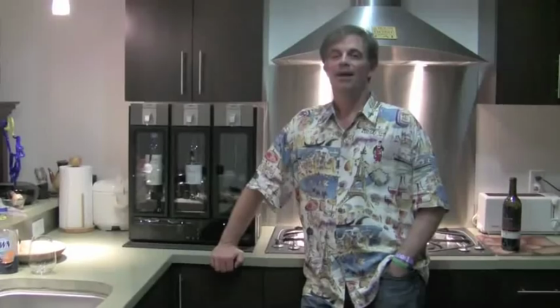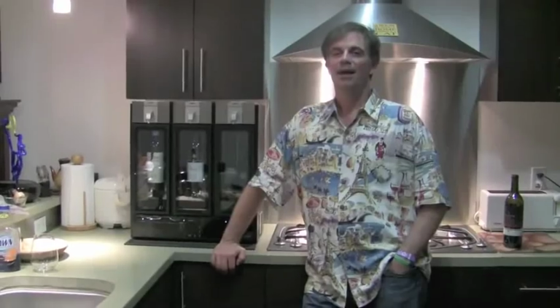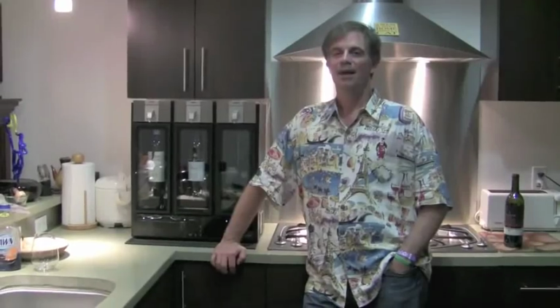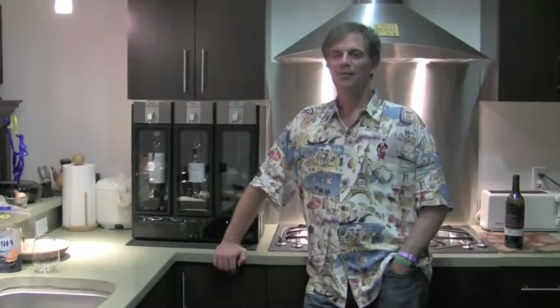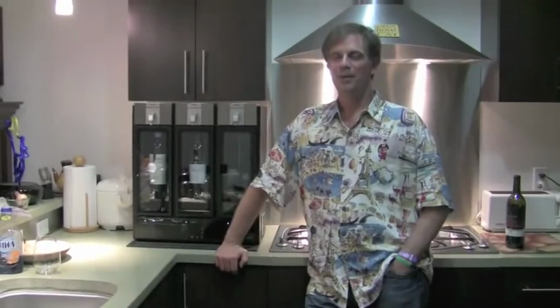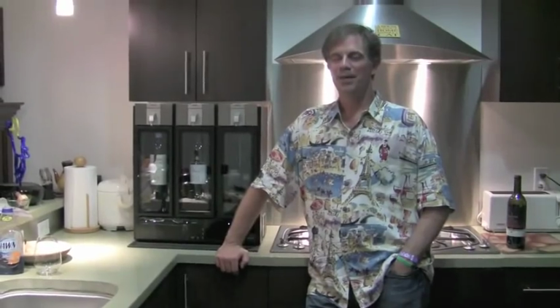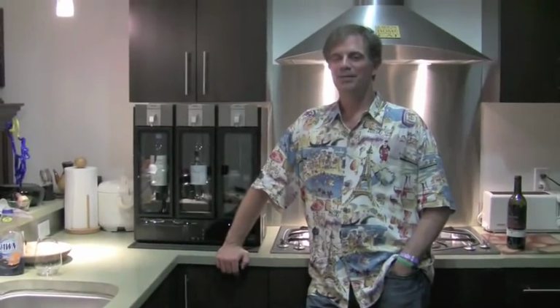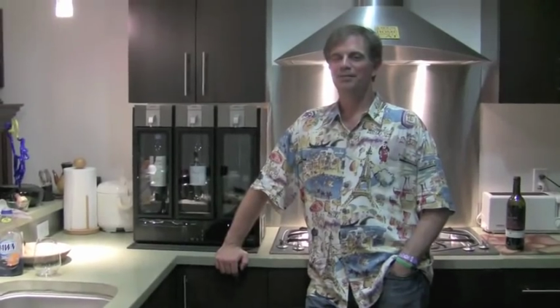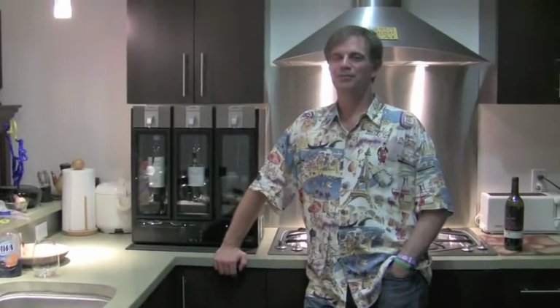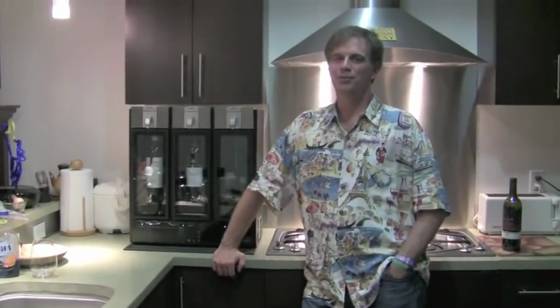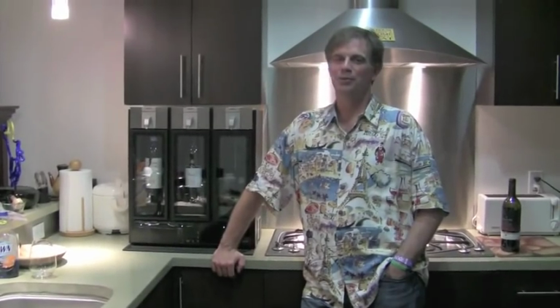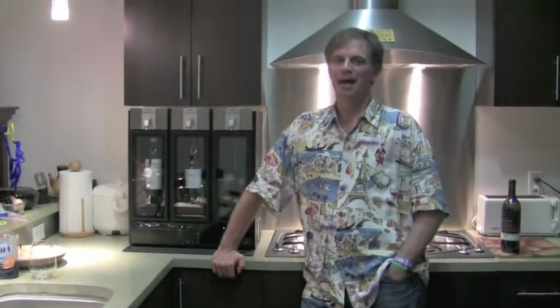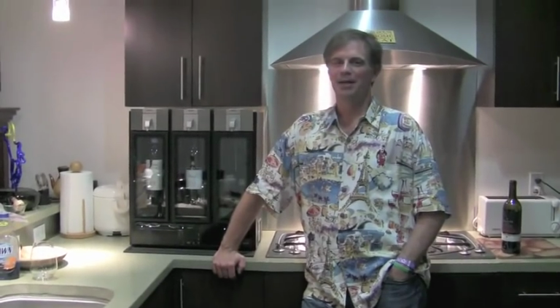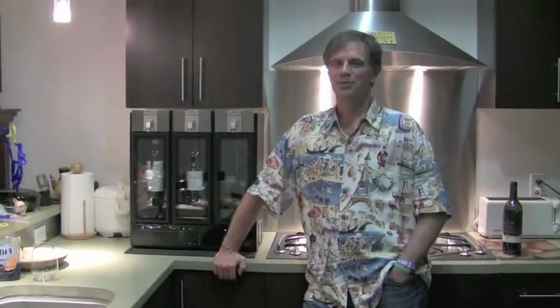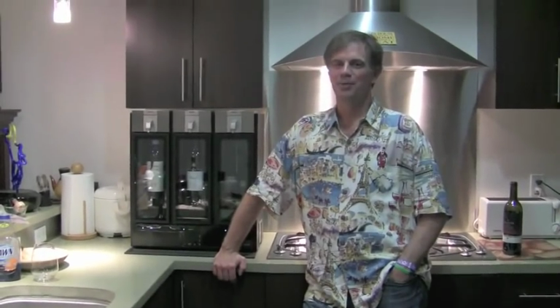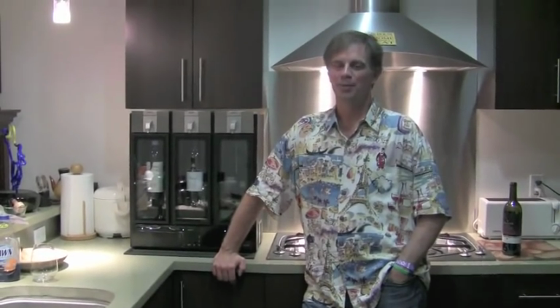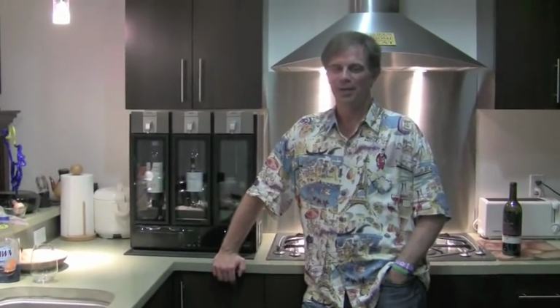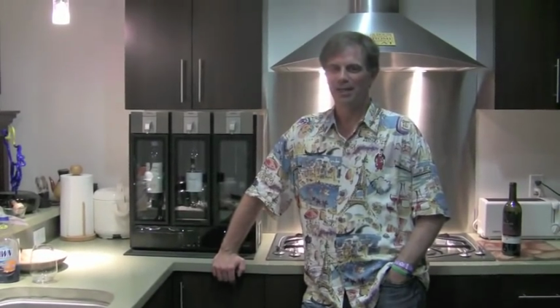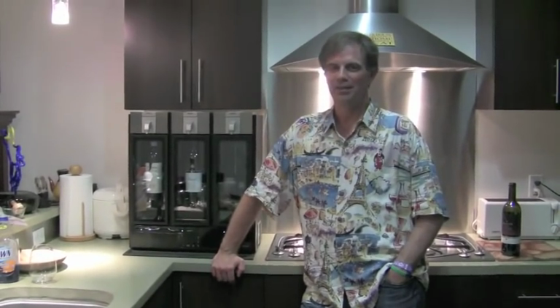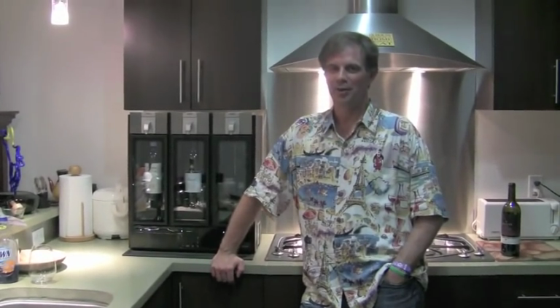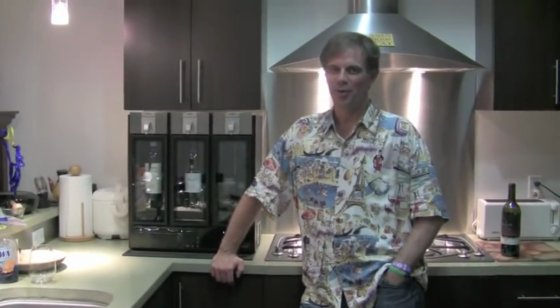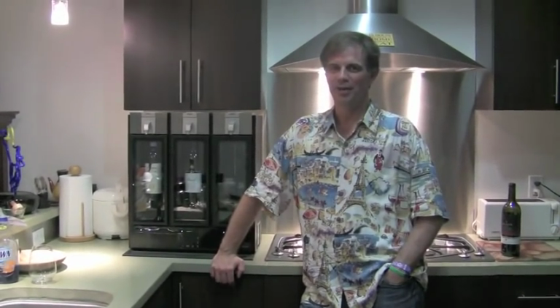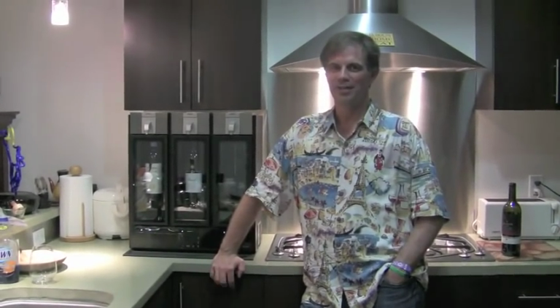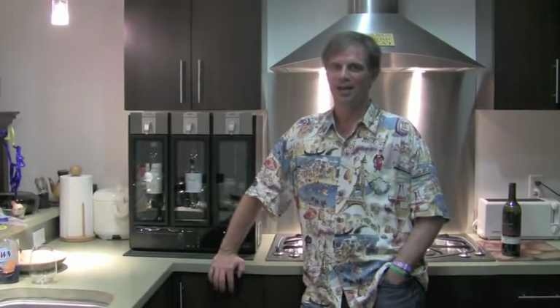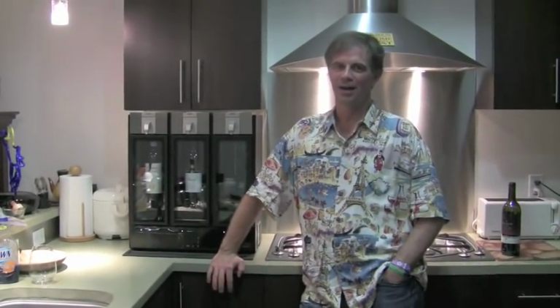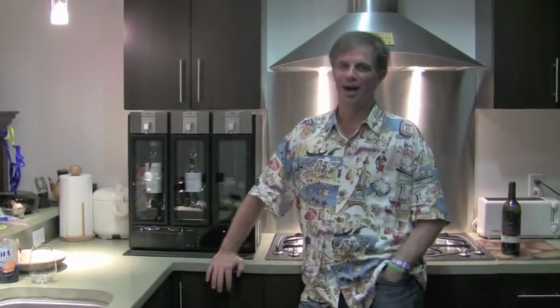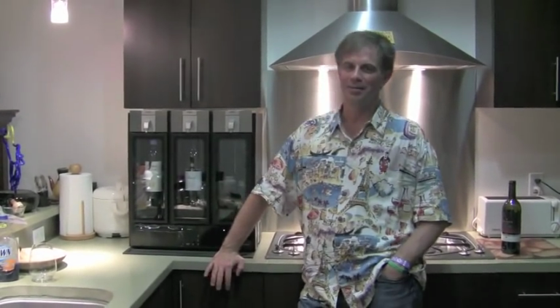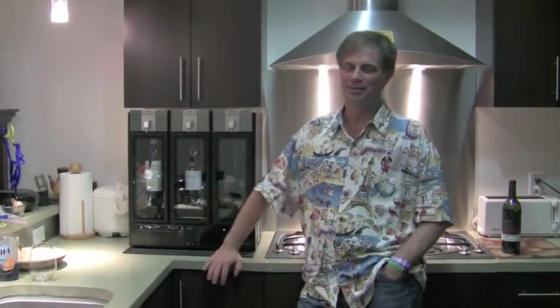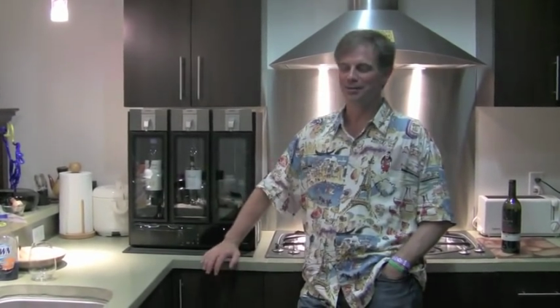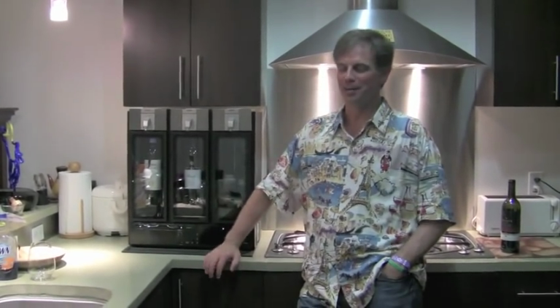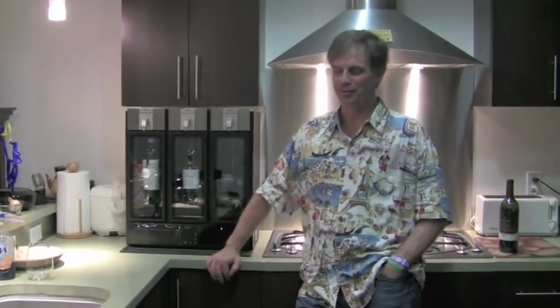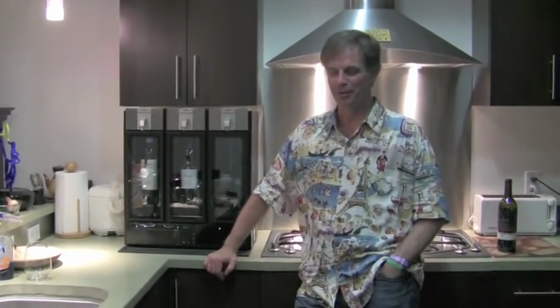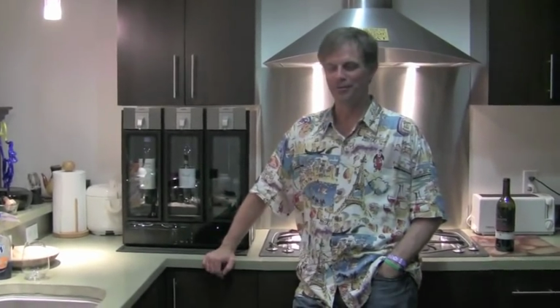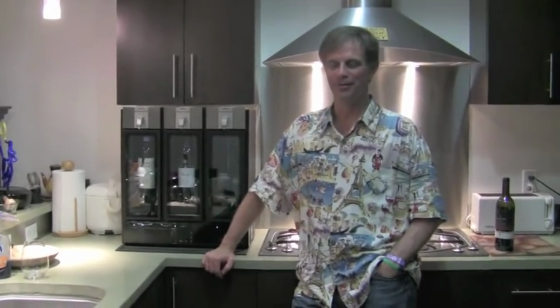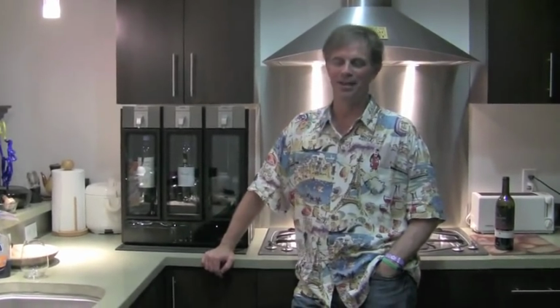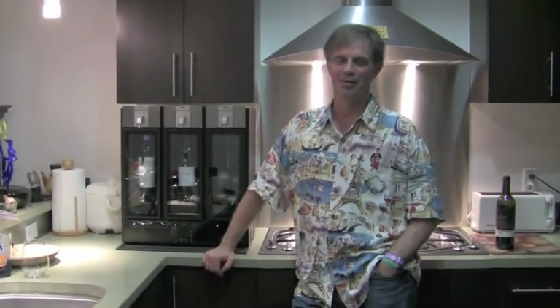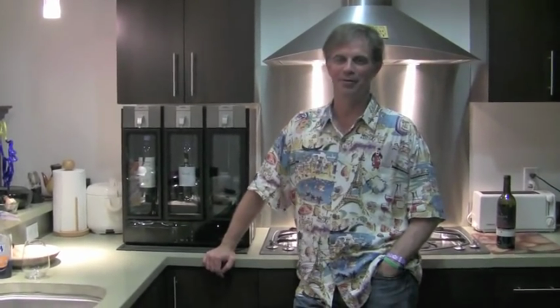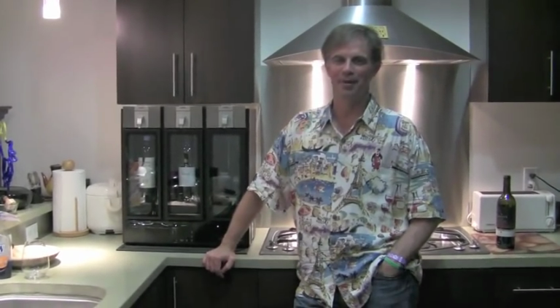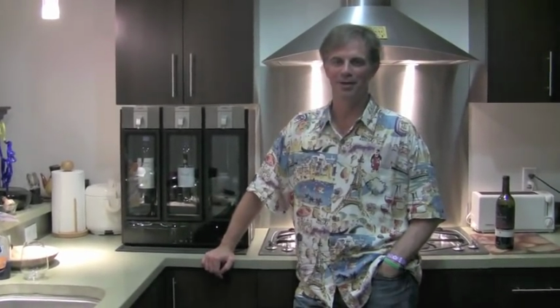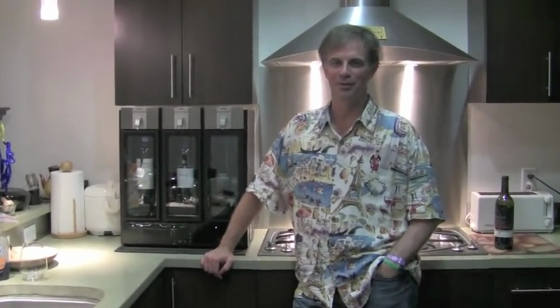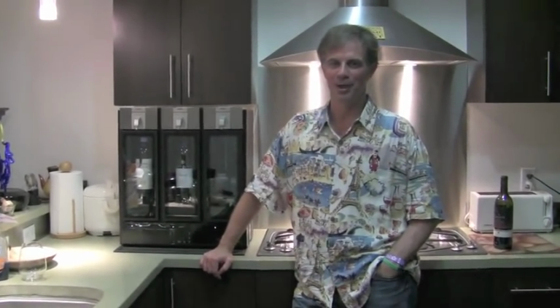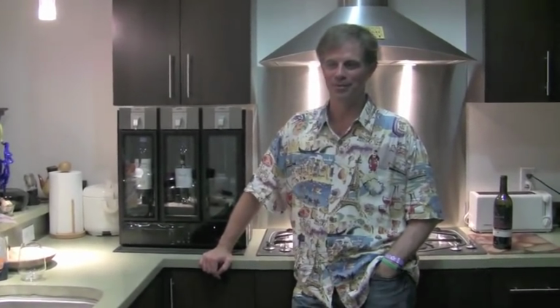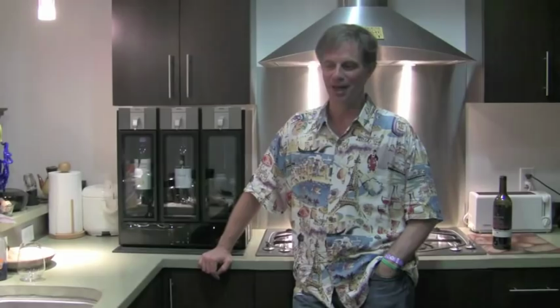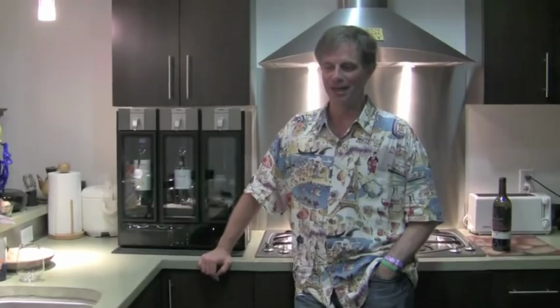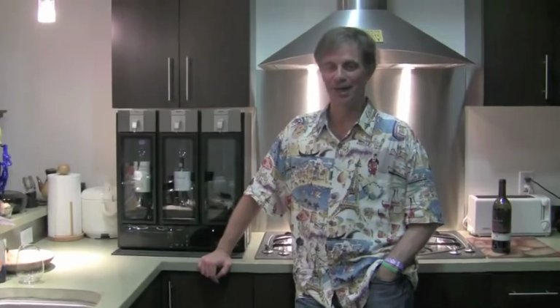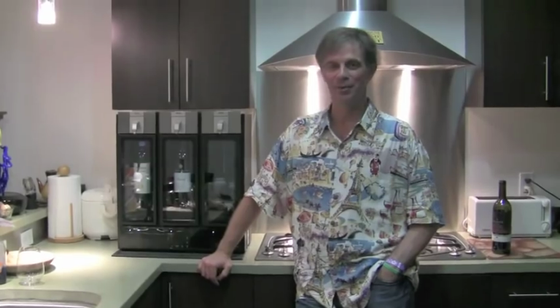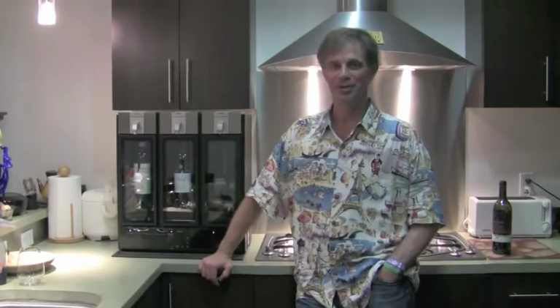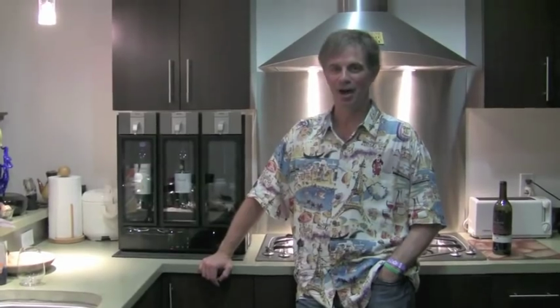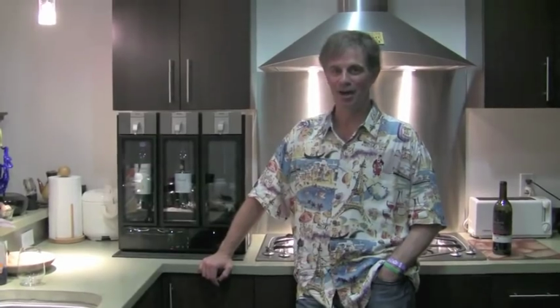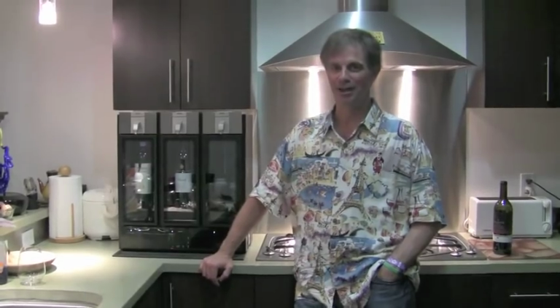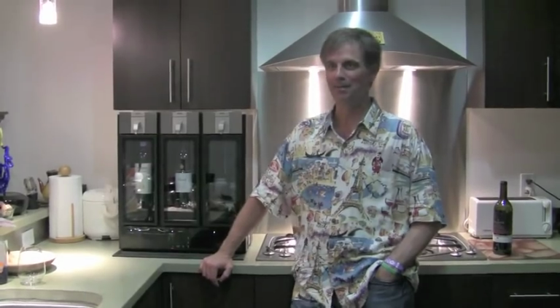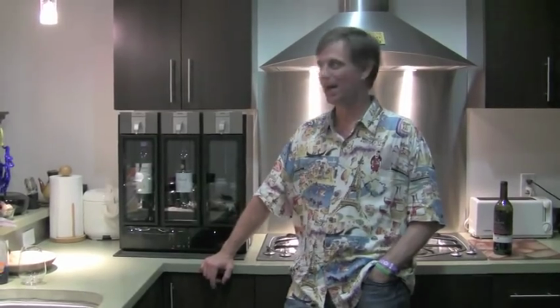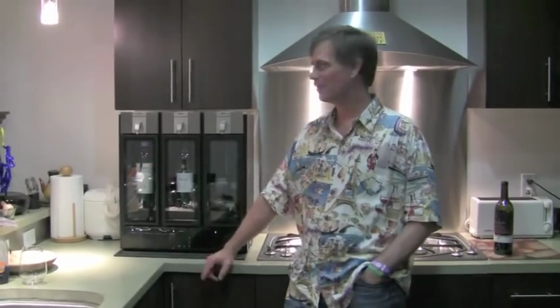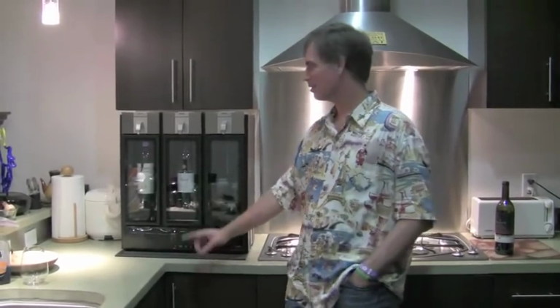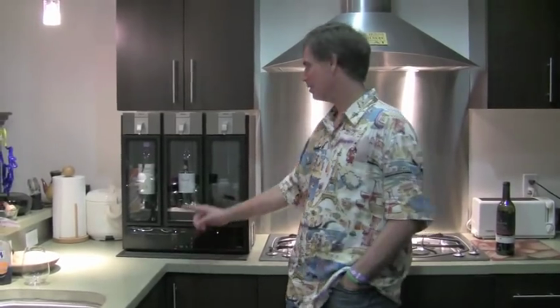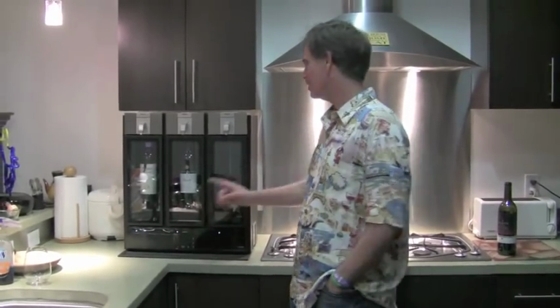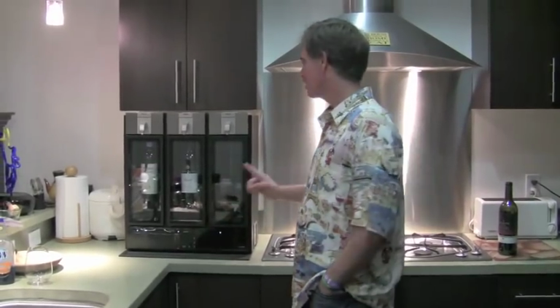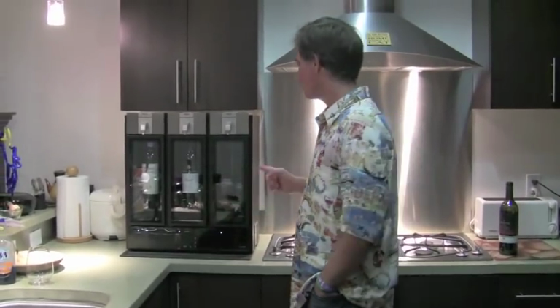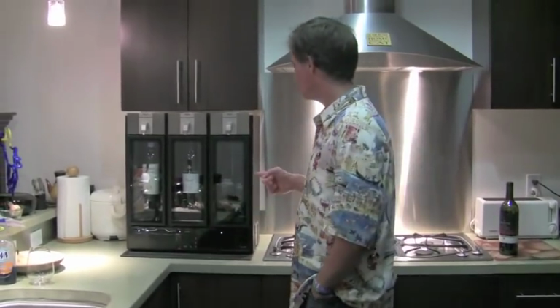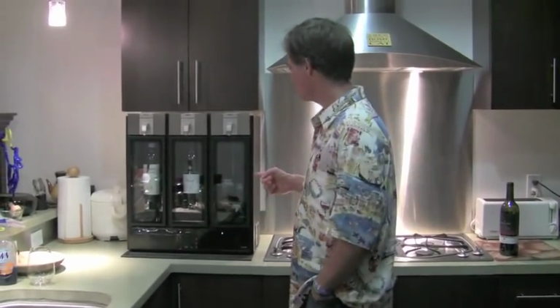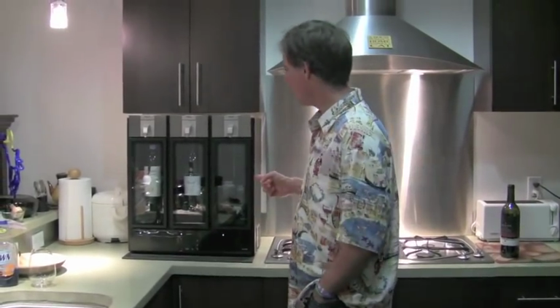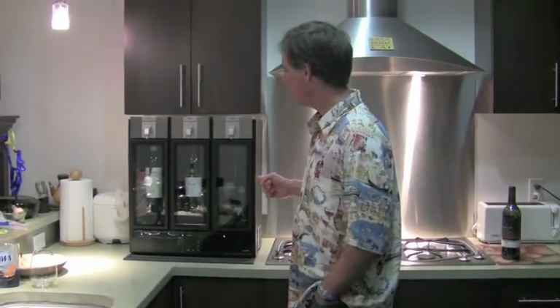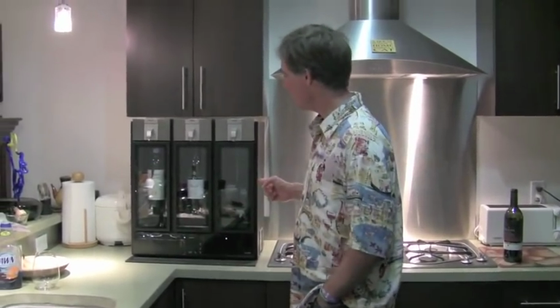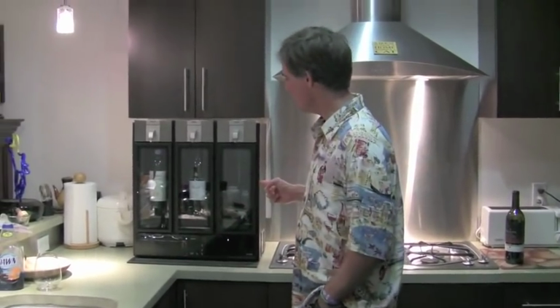Hey everybody, this is Drew Maddich with PullingTheCork.com. This is my first video for Michael's website, and we're talking about the Sky Bar.